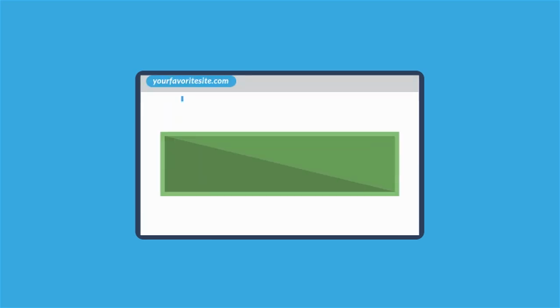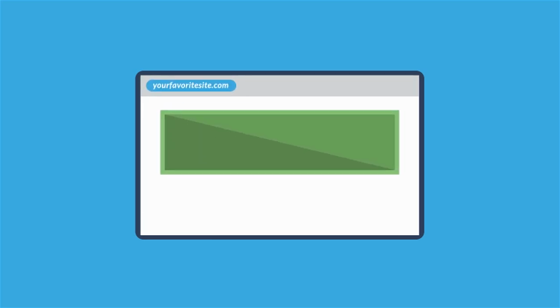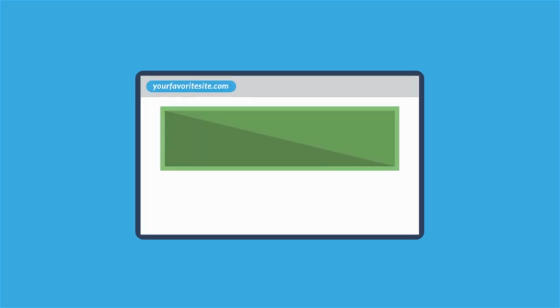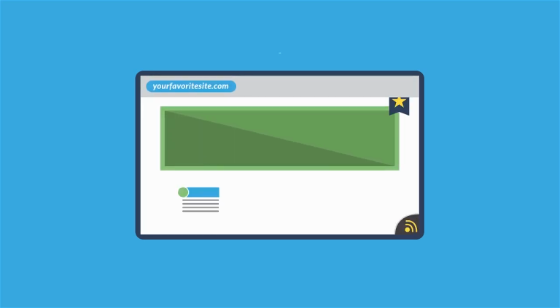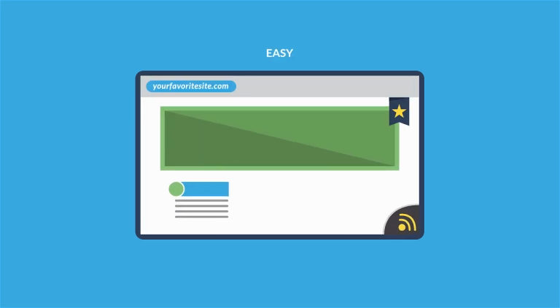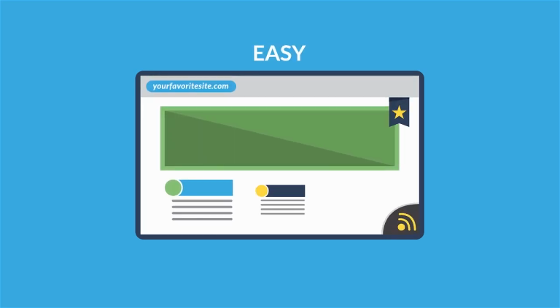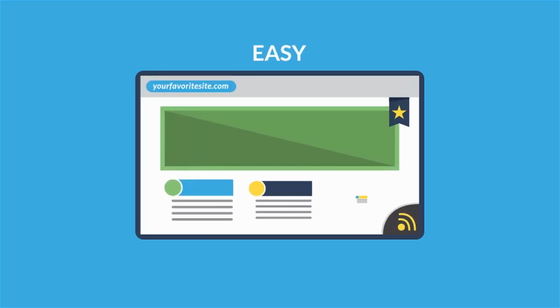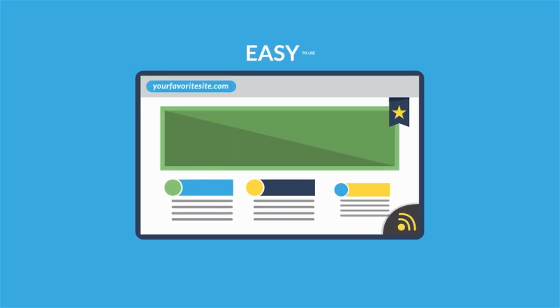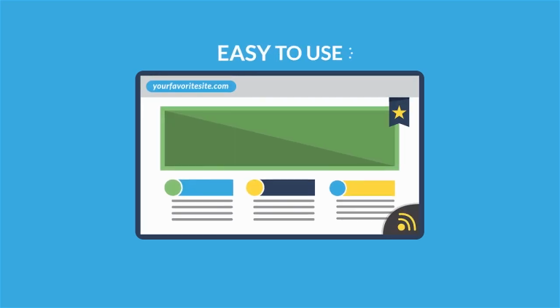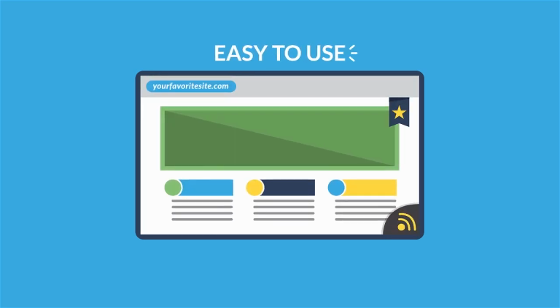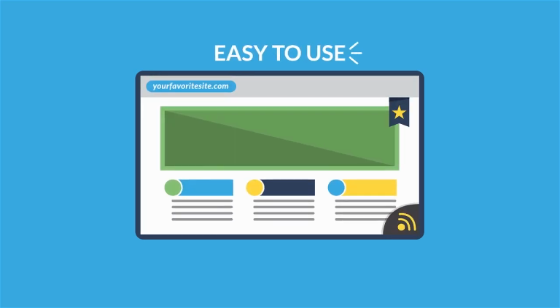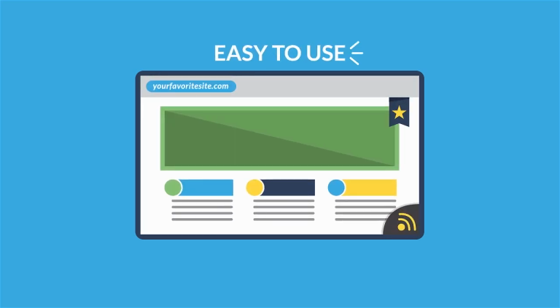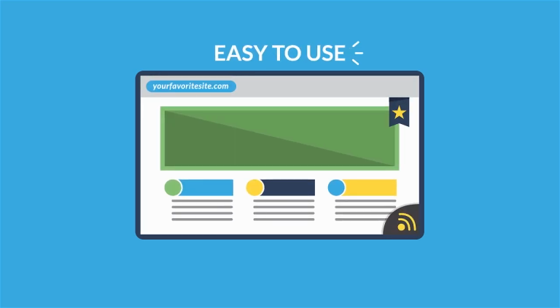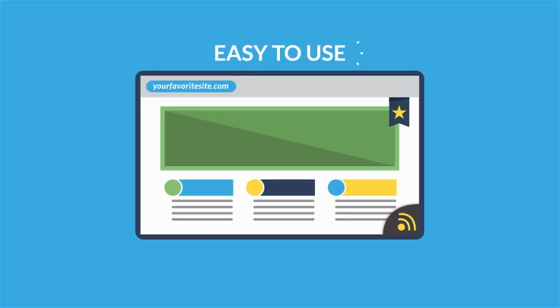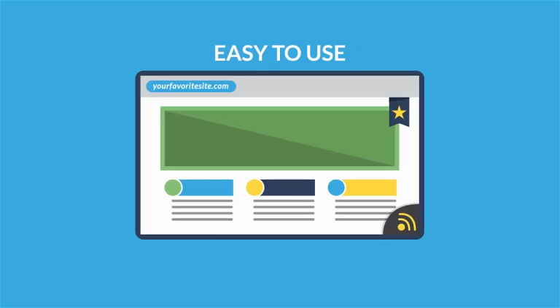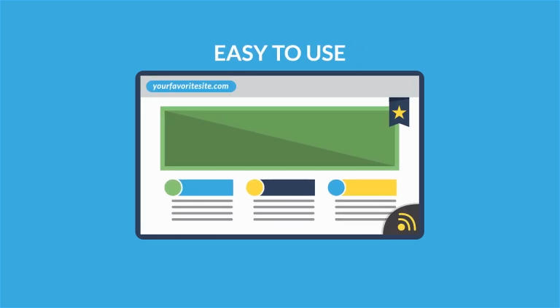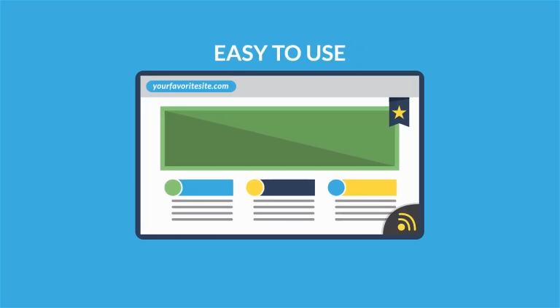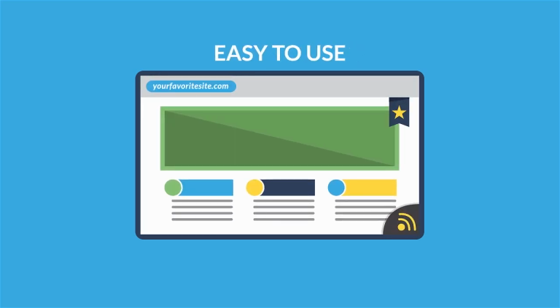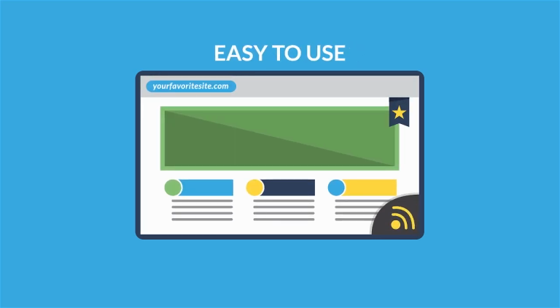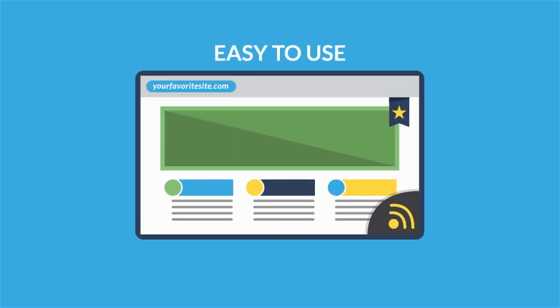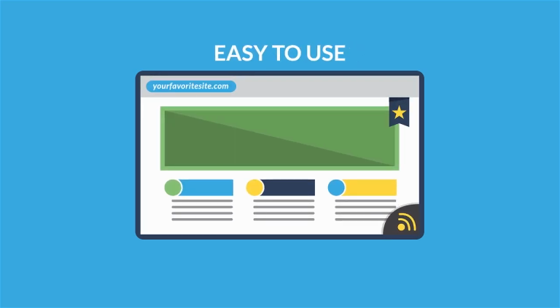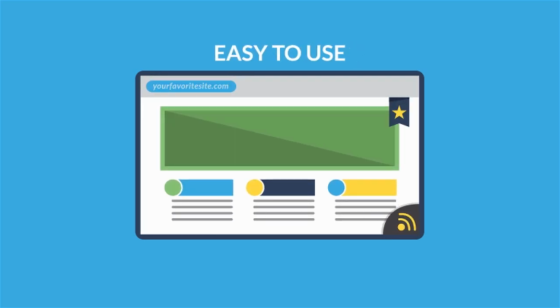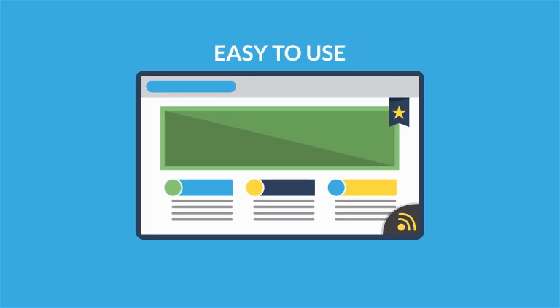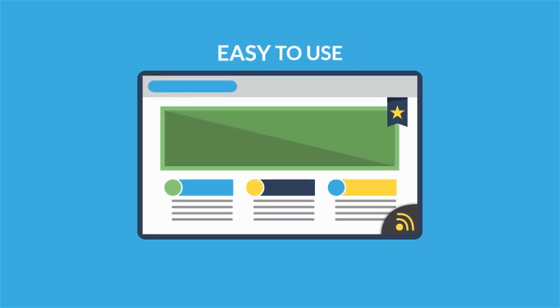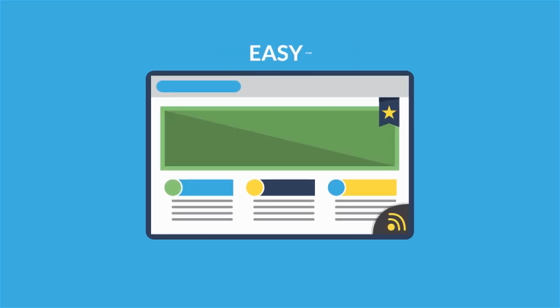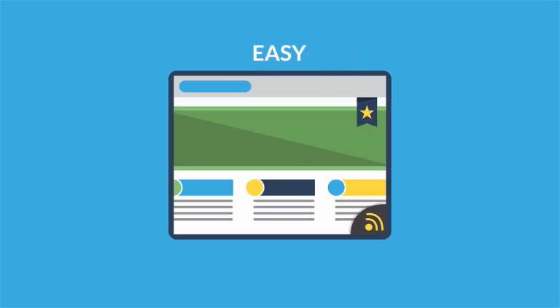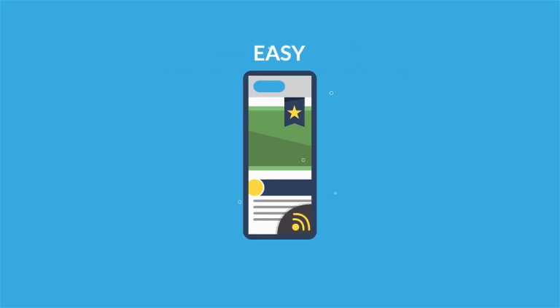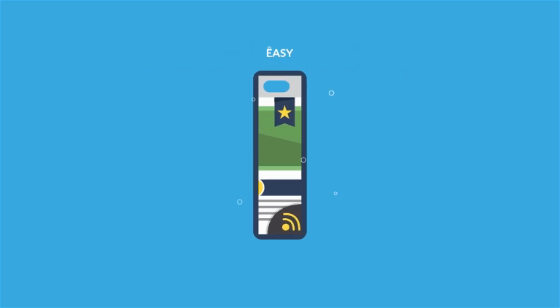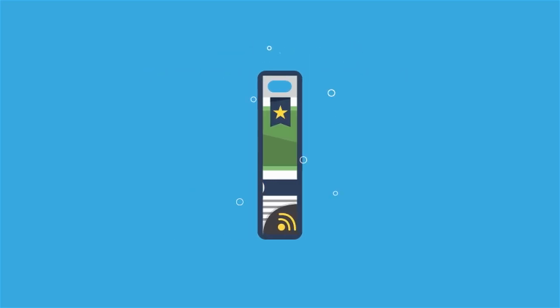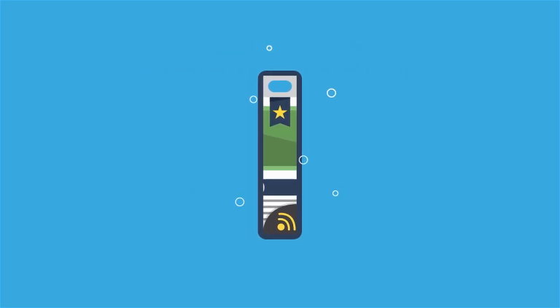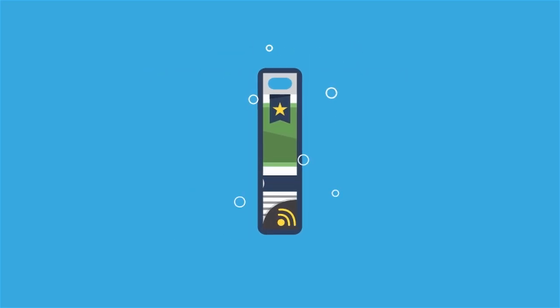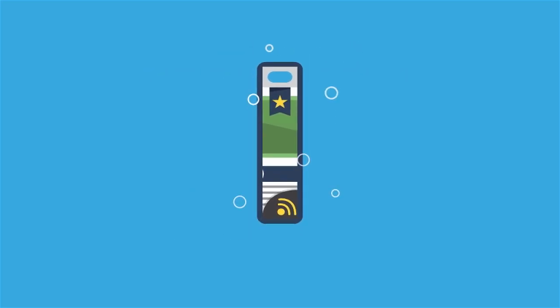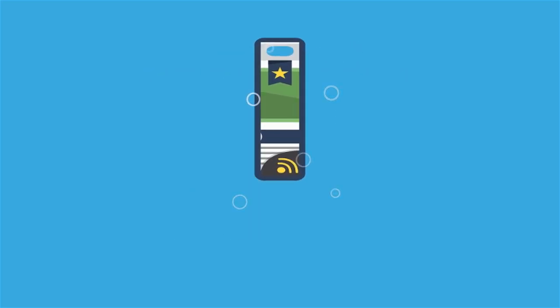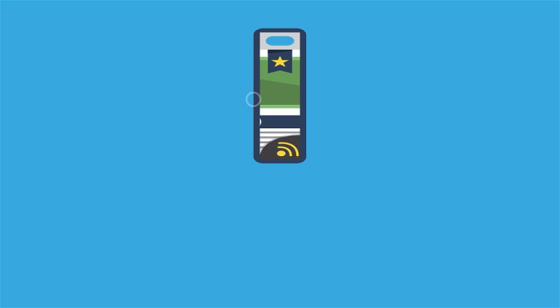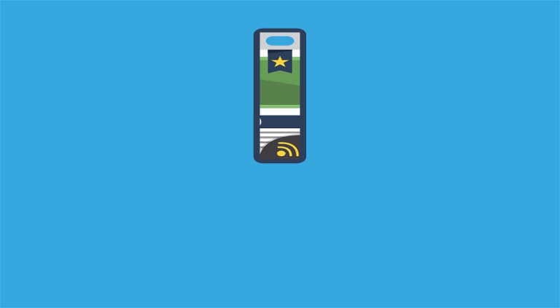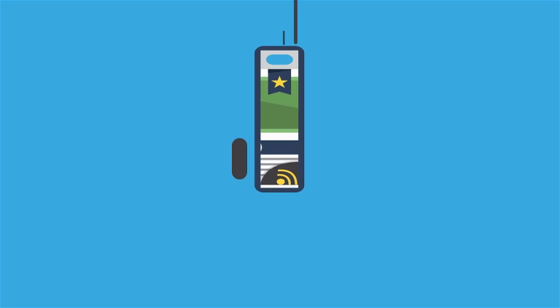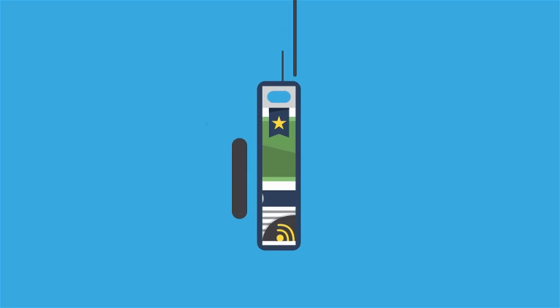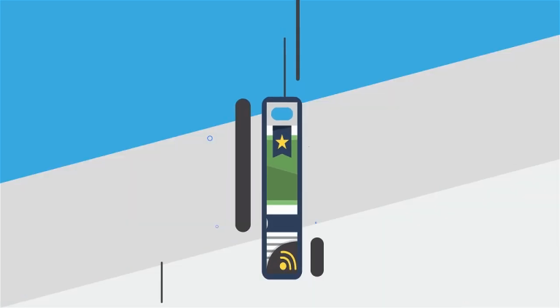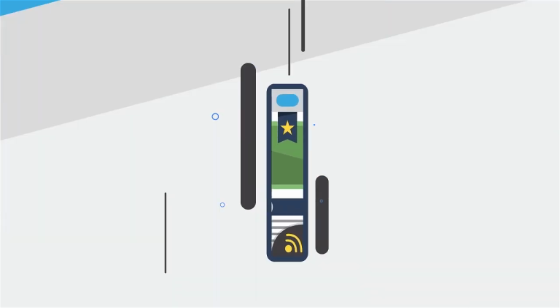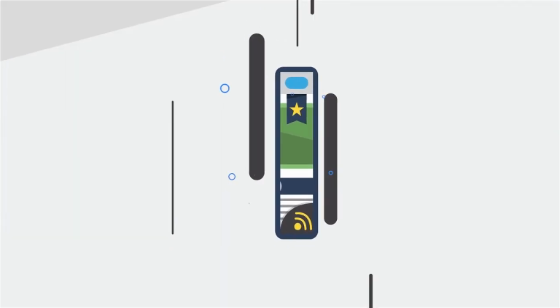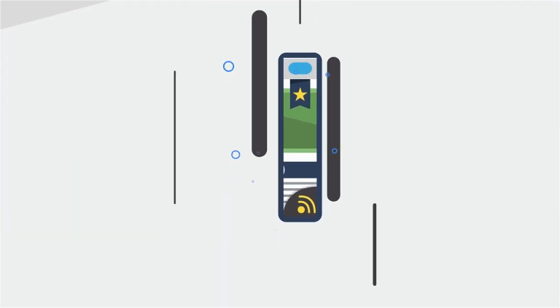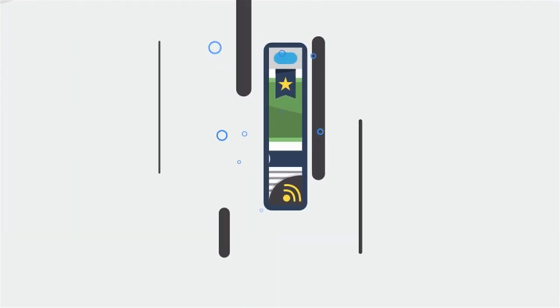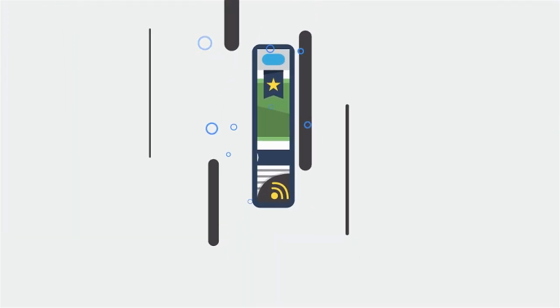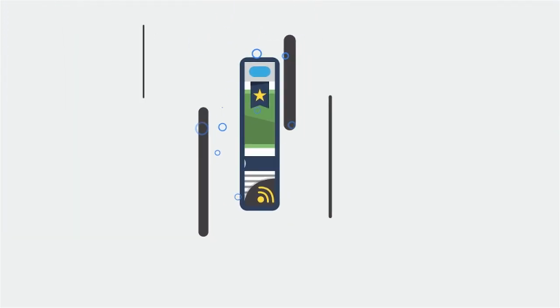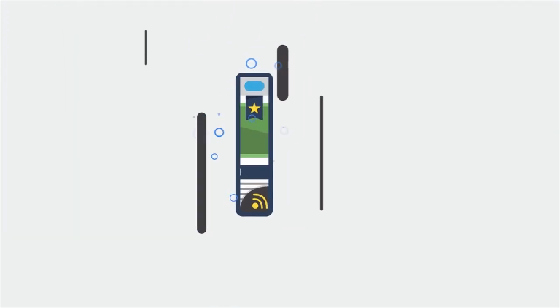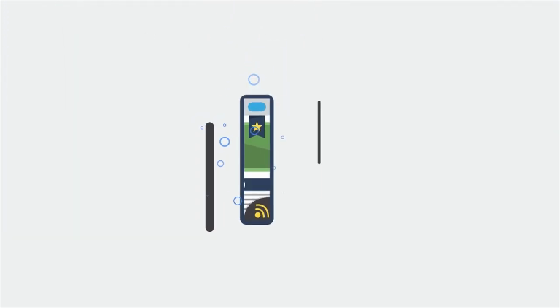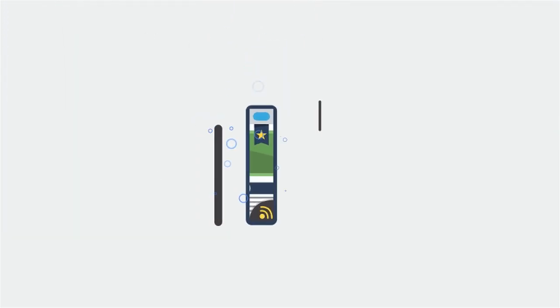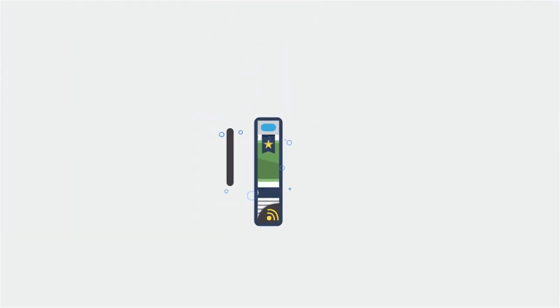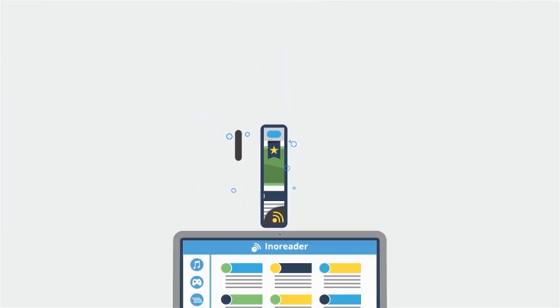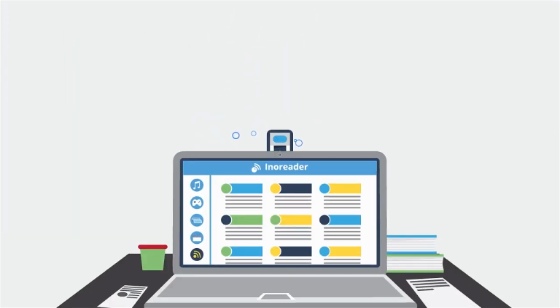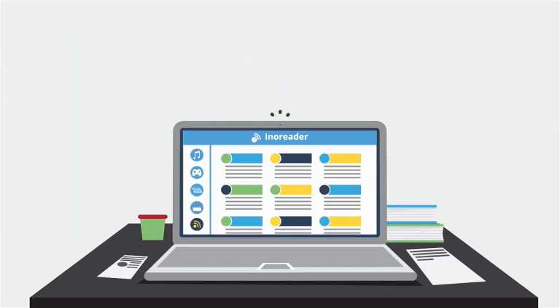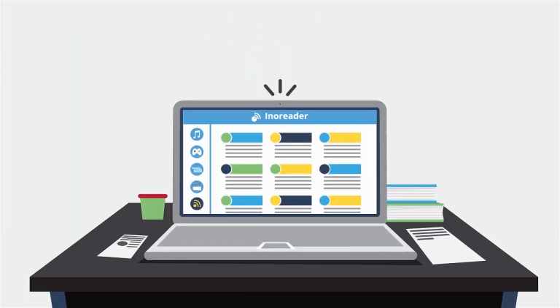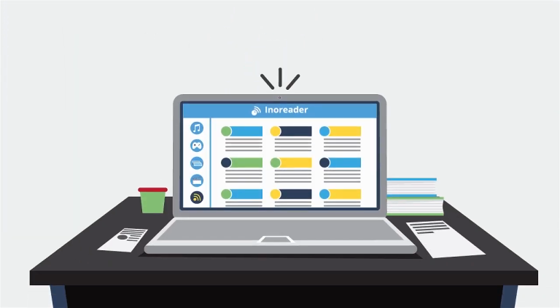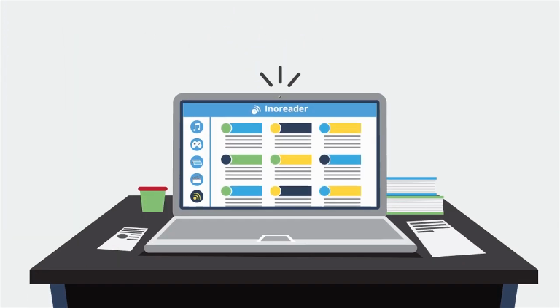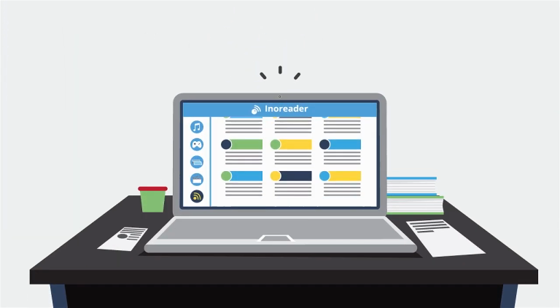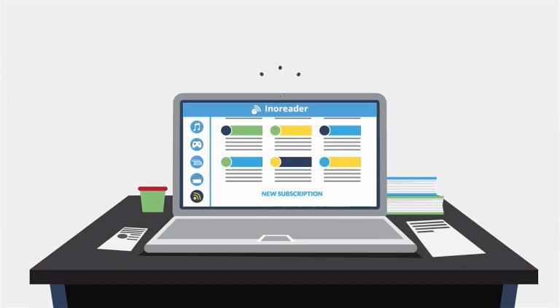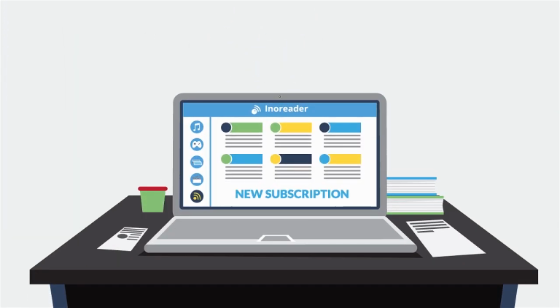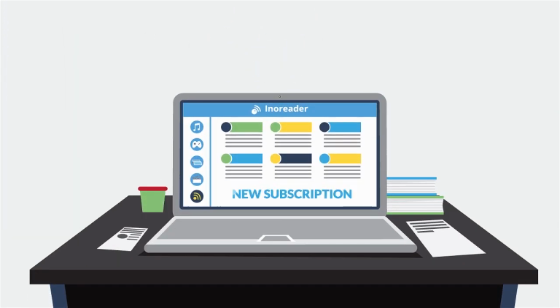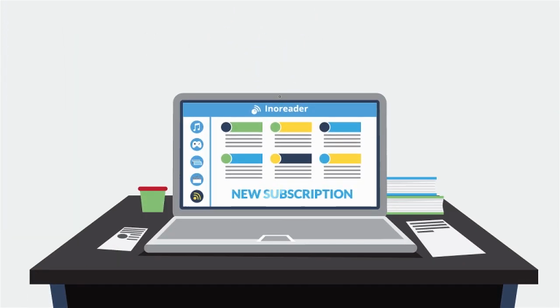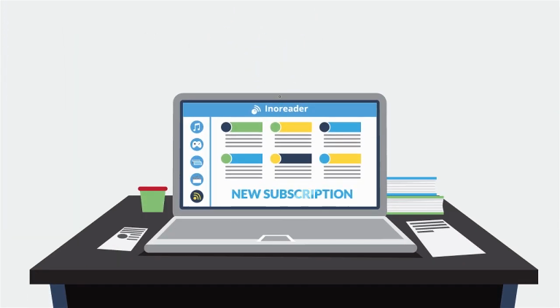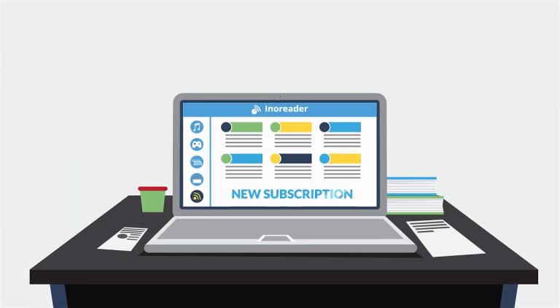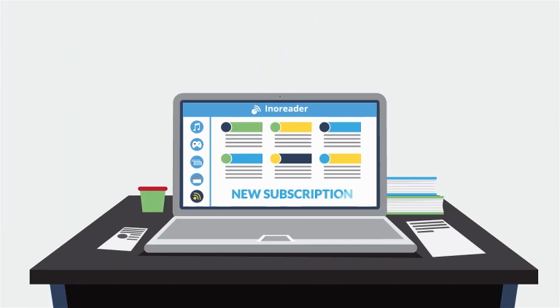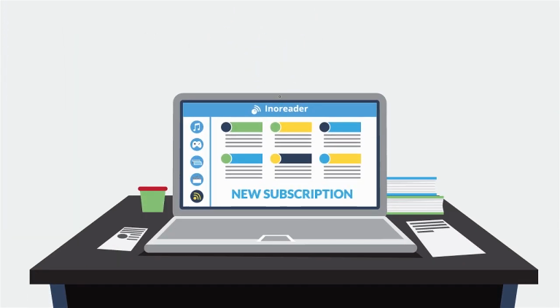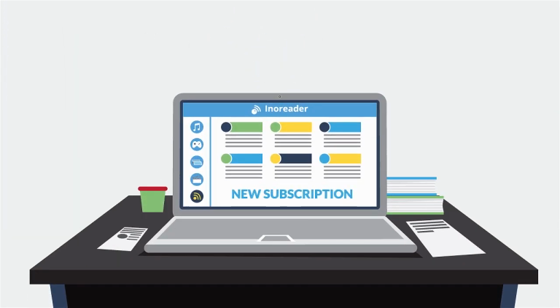InnoReader is easy to use. Just subscribe to your favorite sites and all the content will come together in one neat, reading-friendly environment.